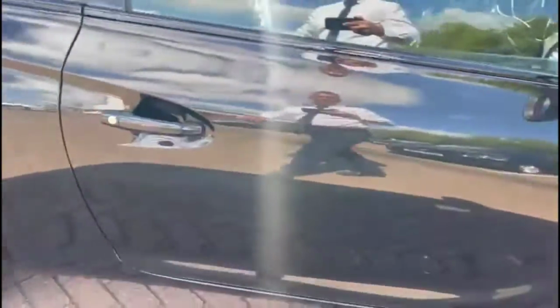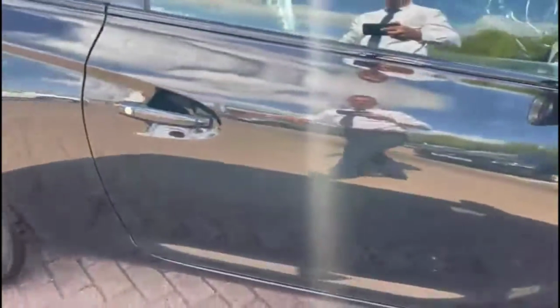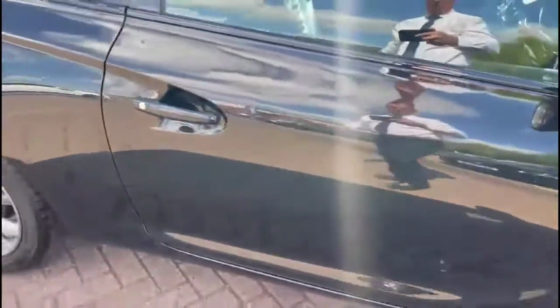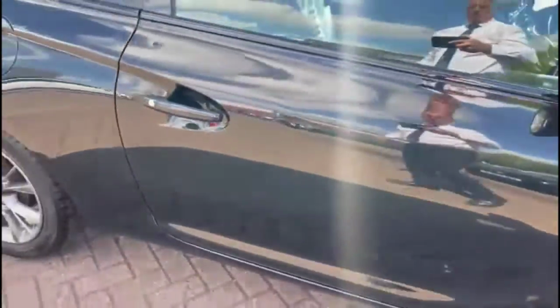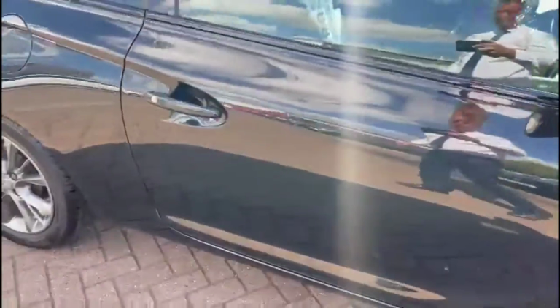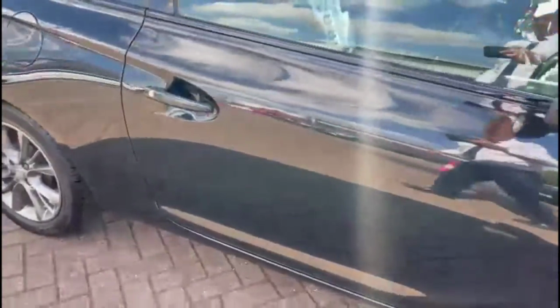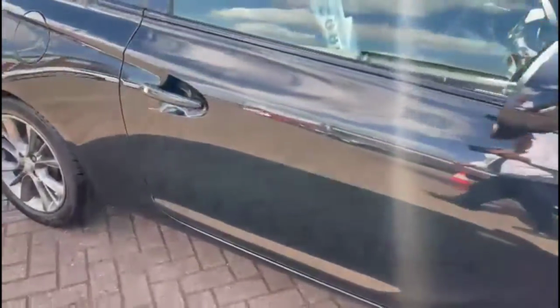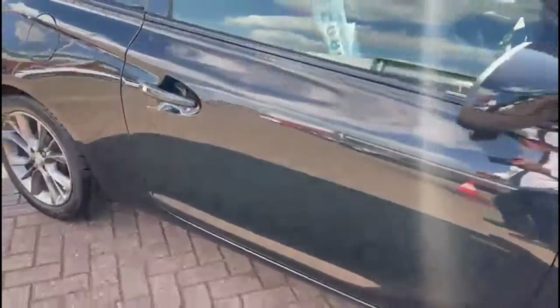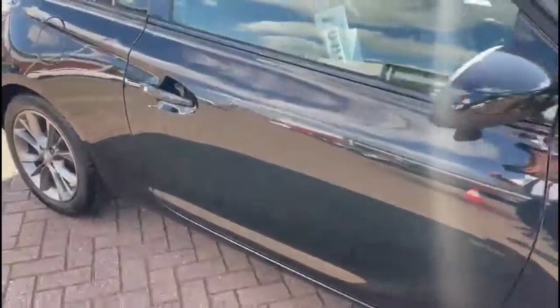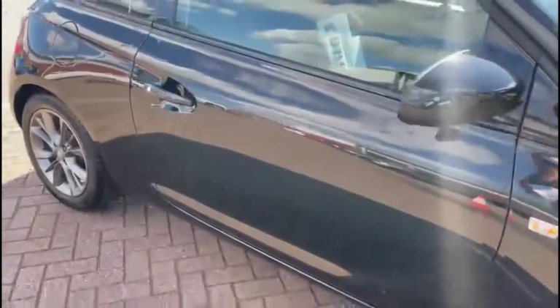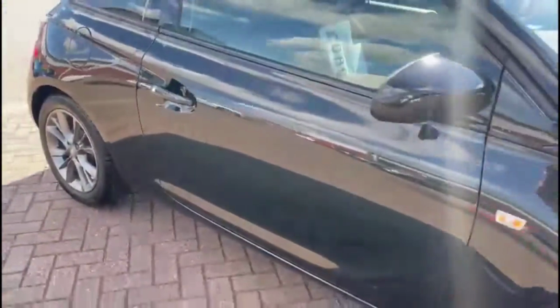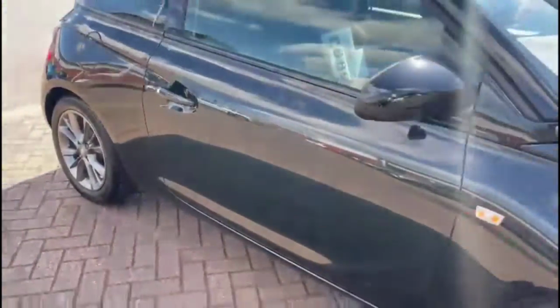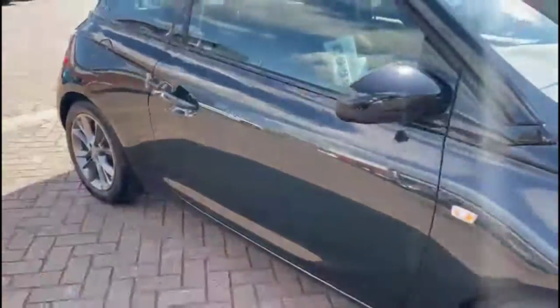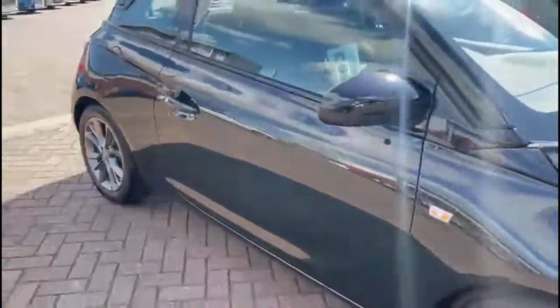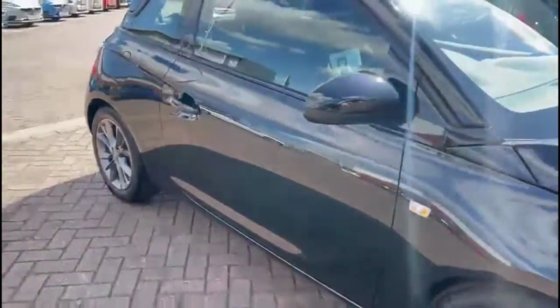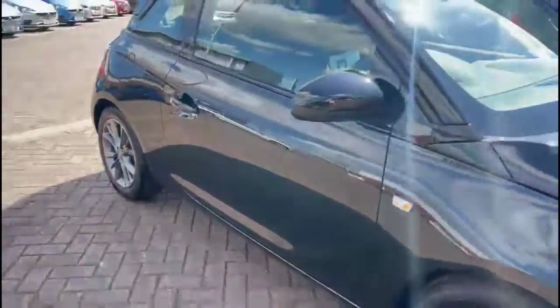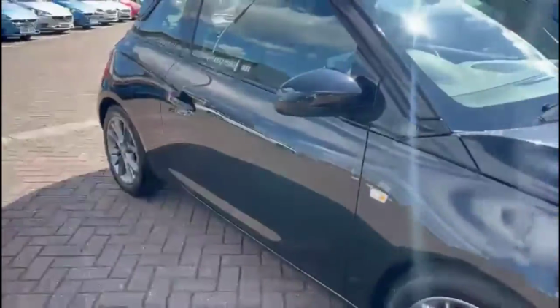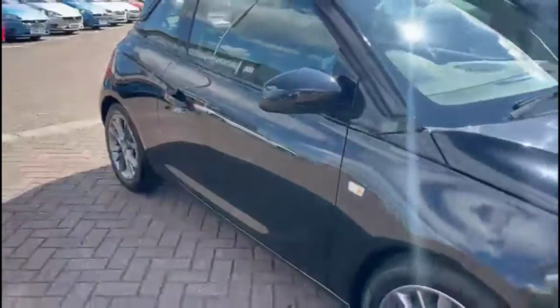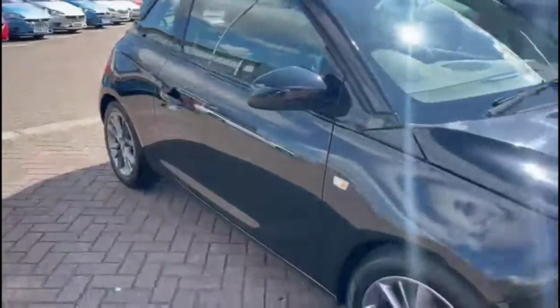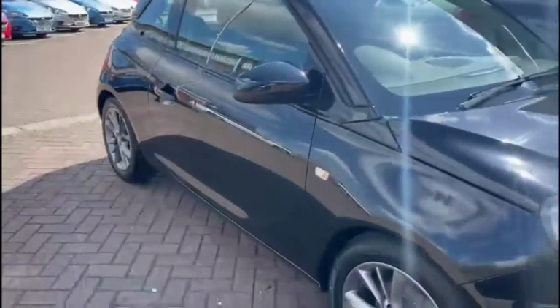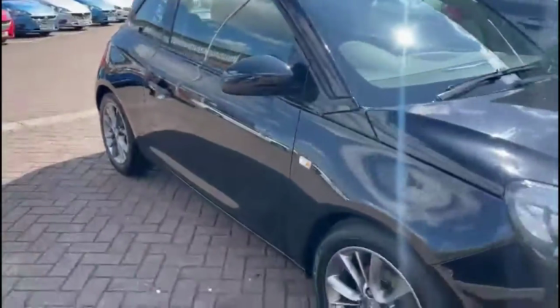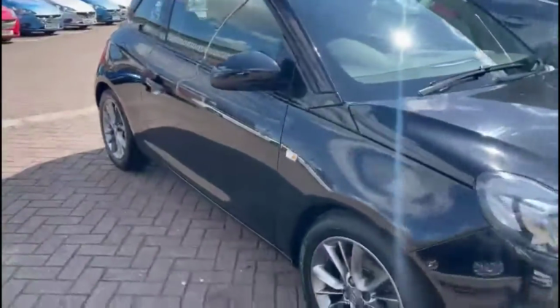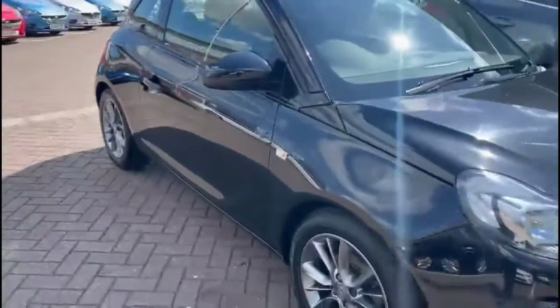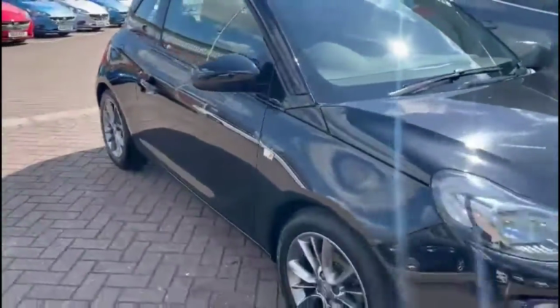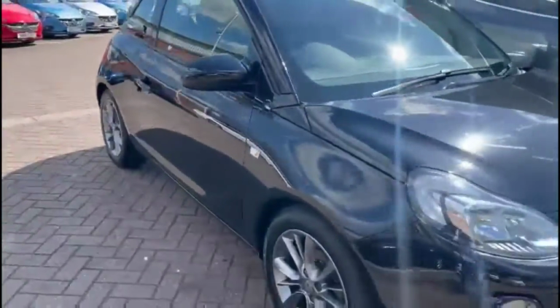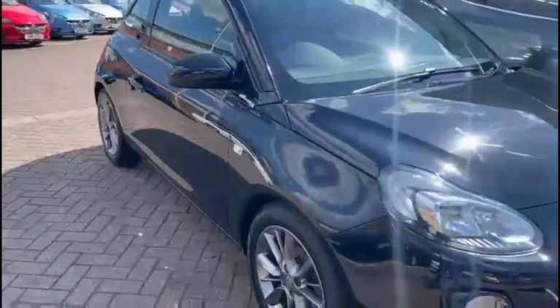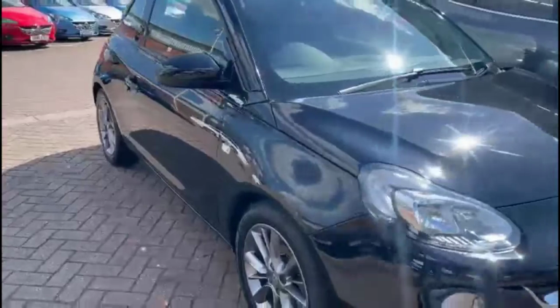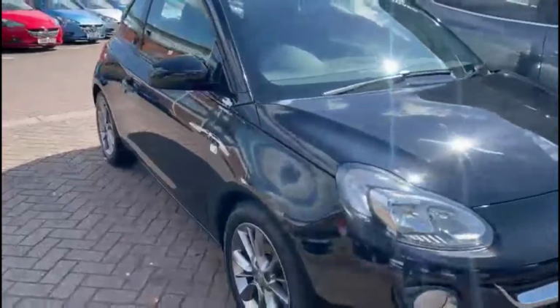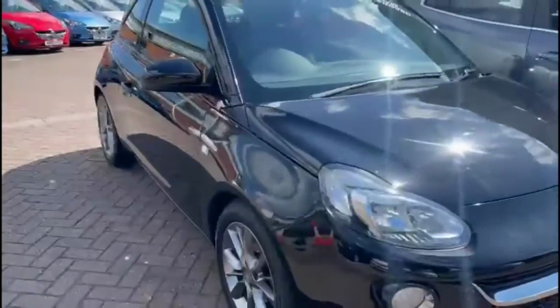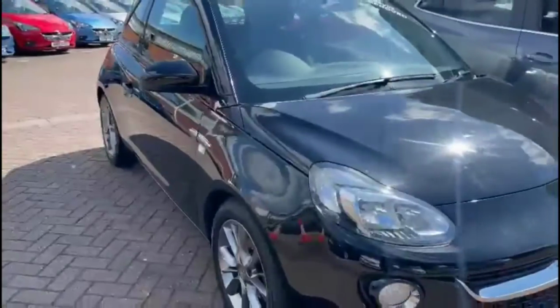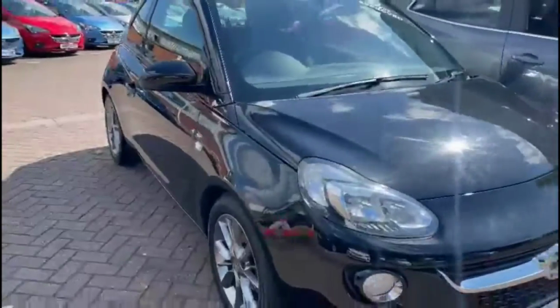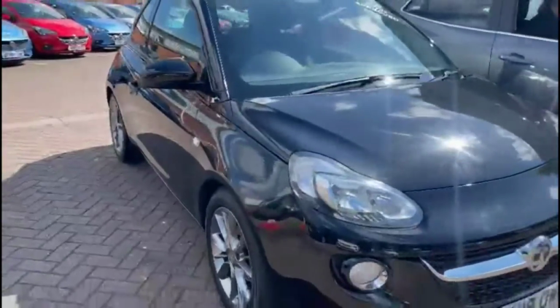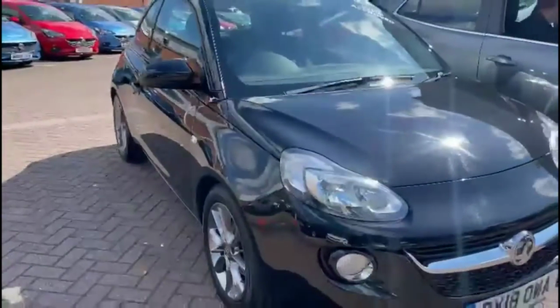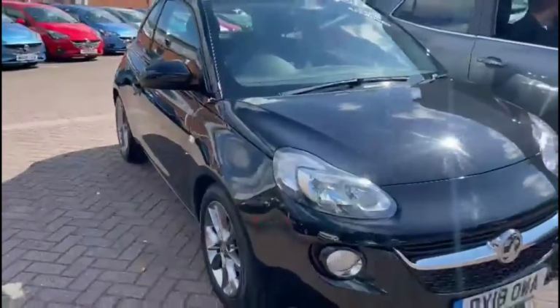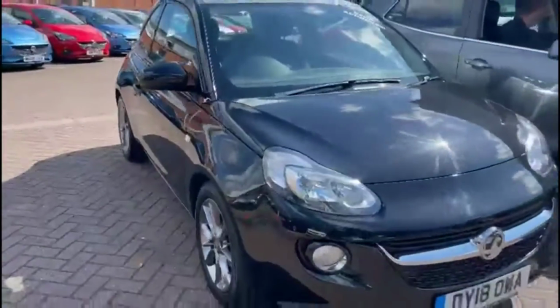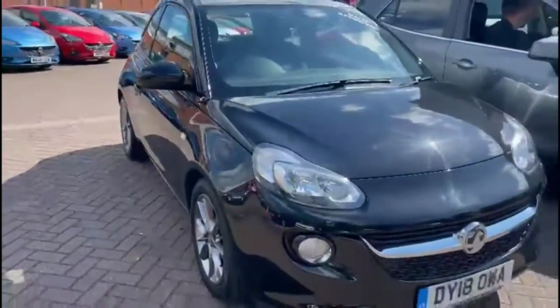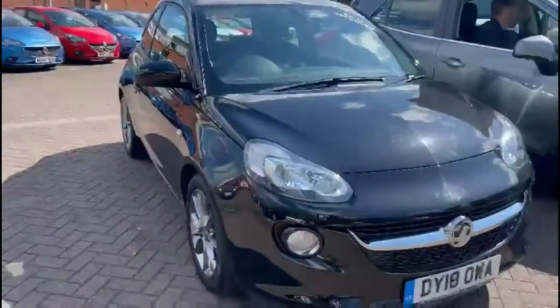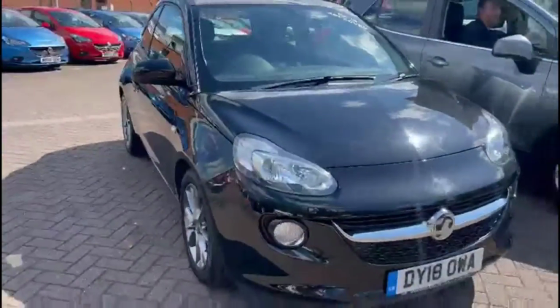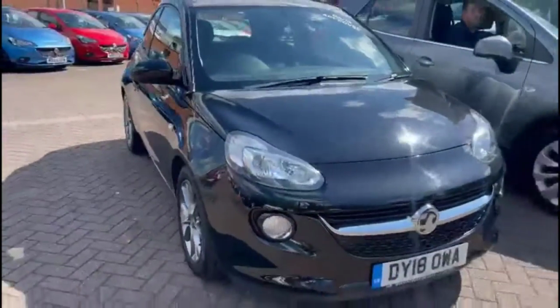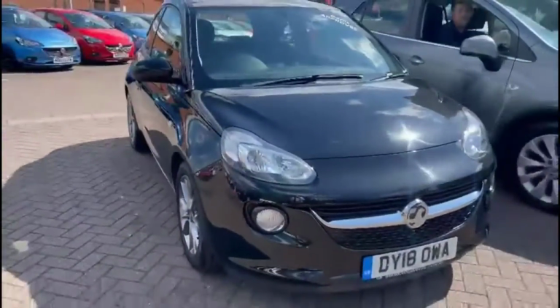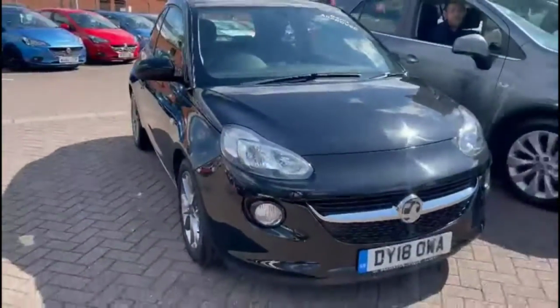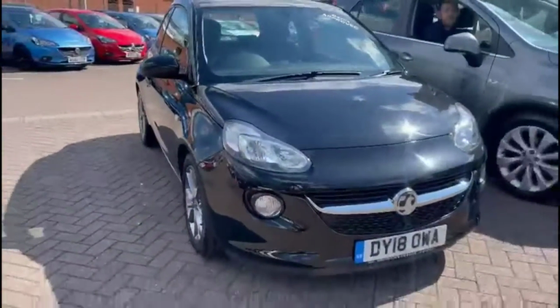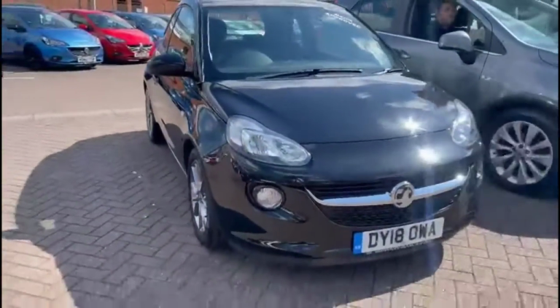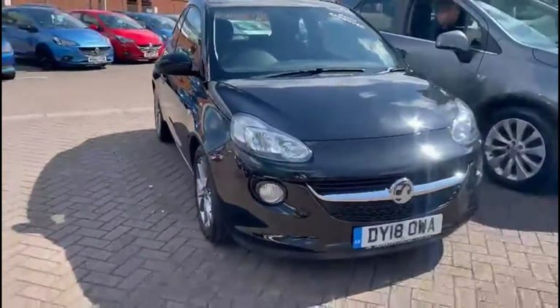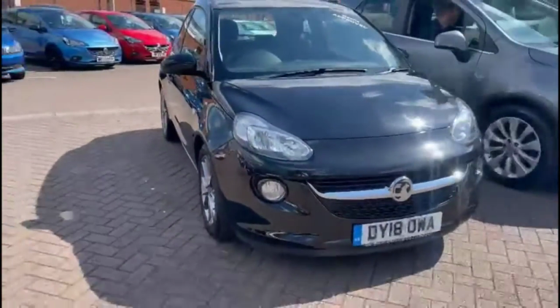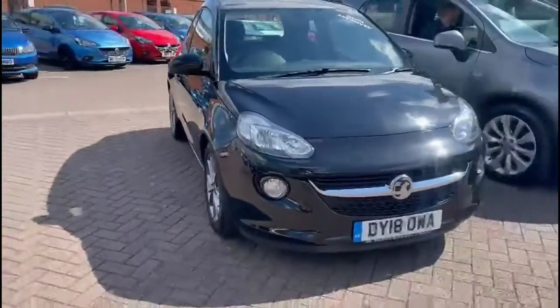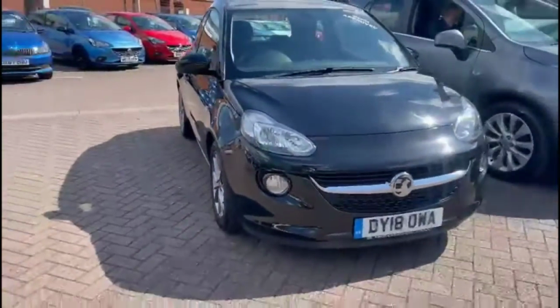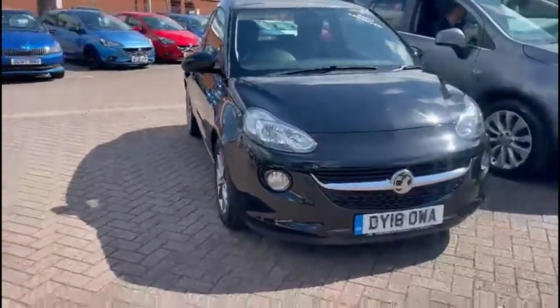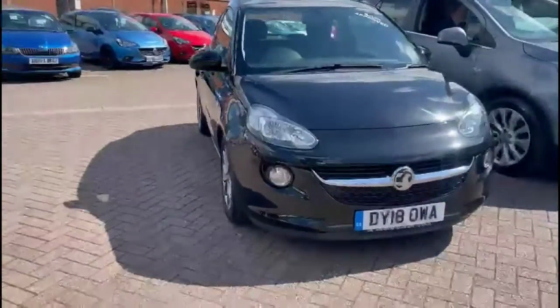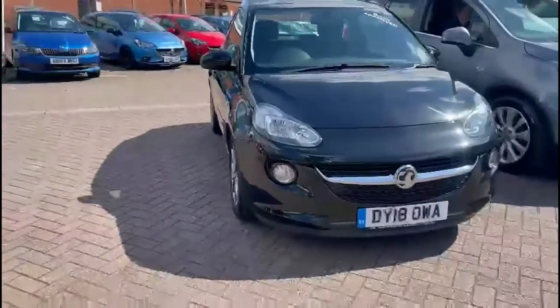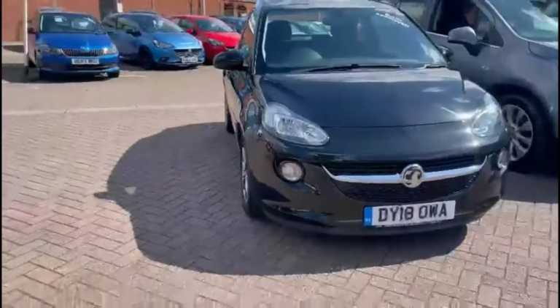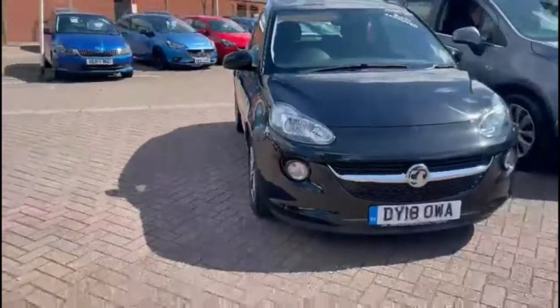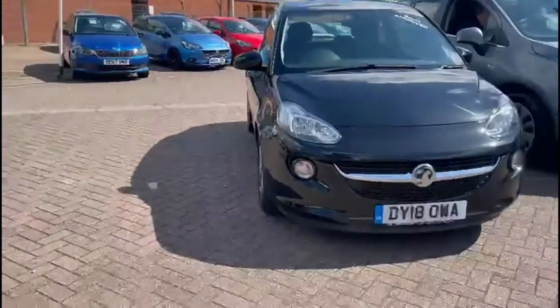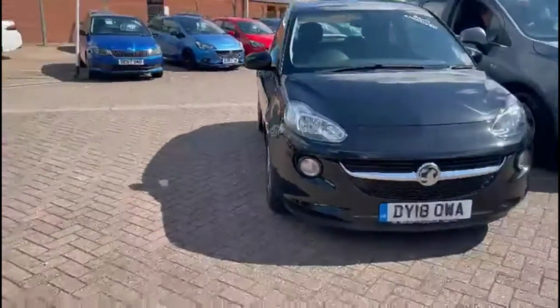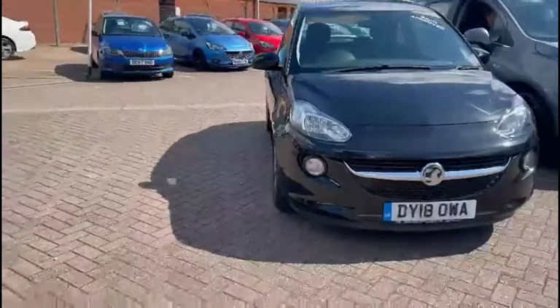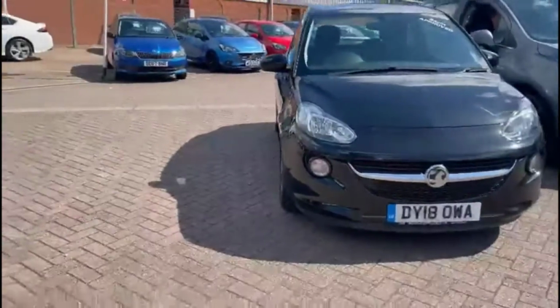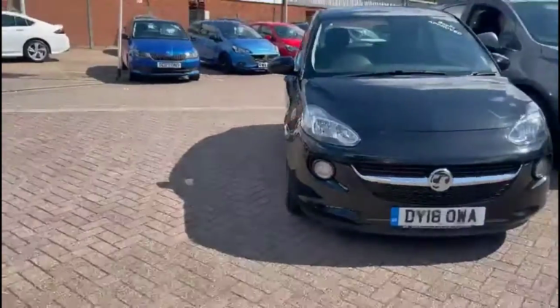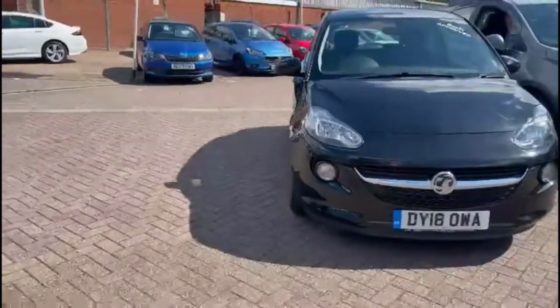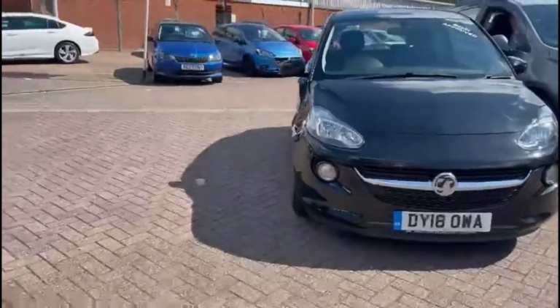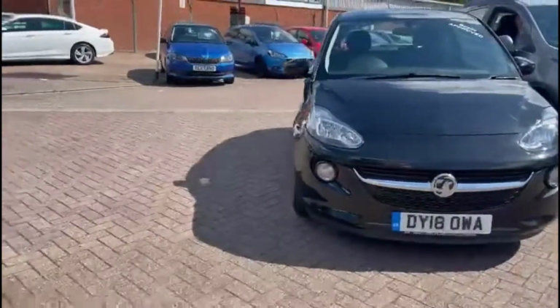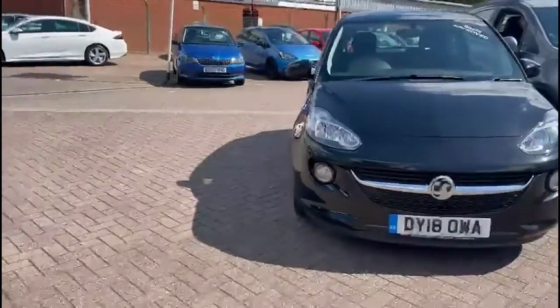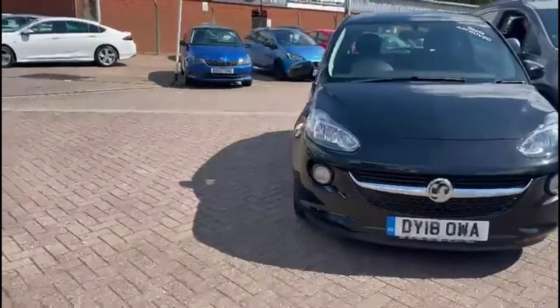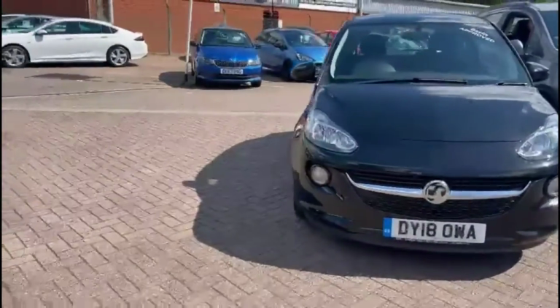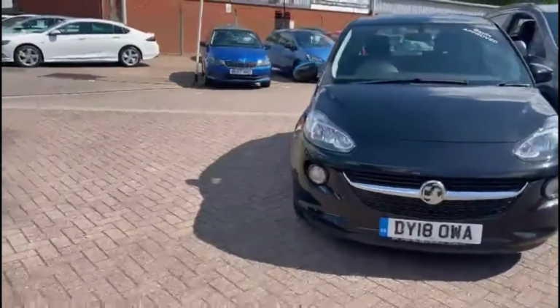Finance options are available as well as Bayless service plans. If you're interested in this vehicle, then please give us a call at Bayless Vauxhall.